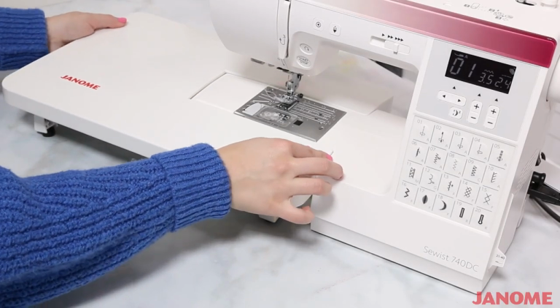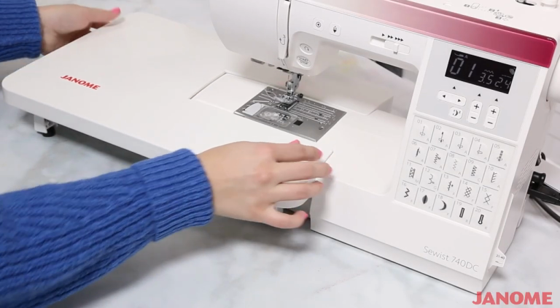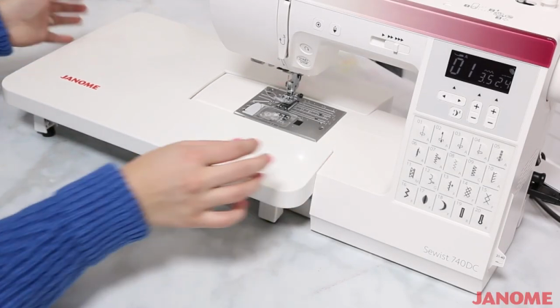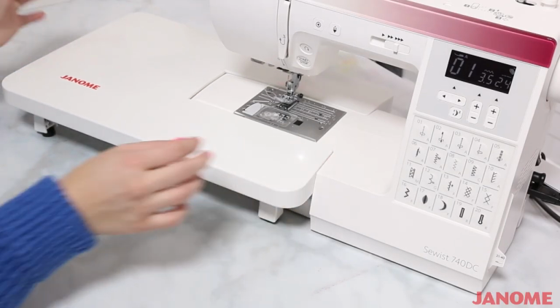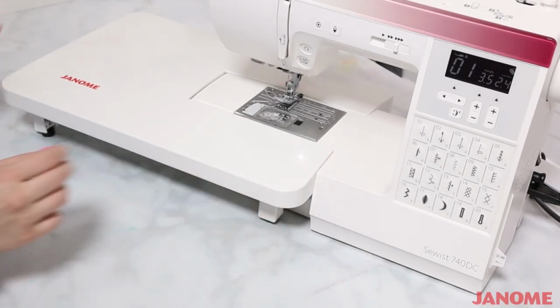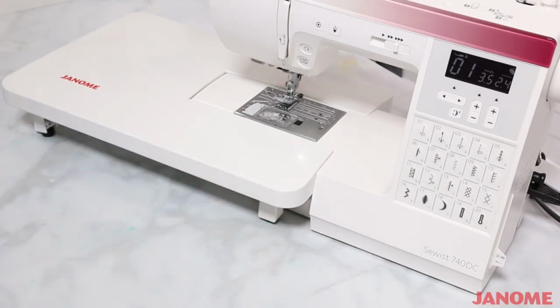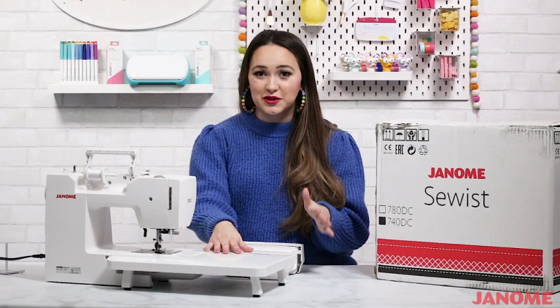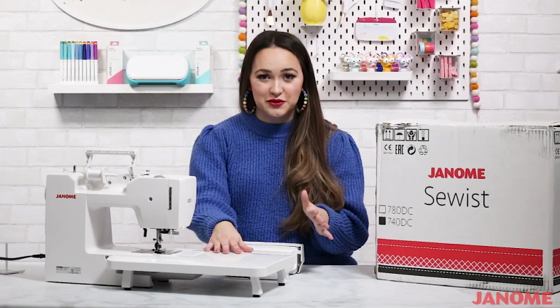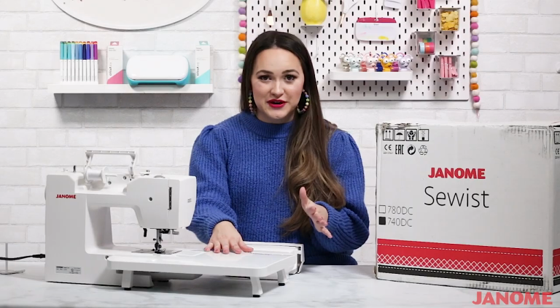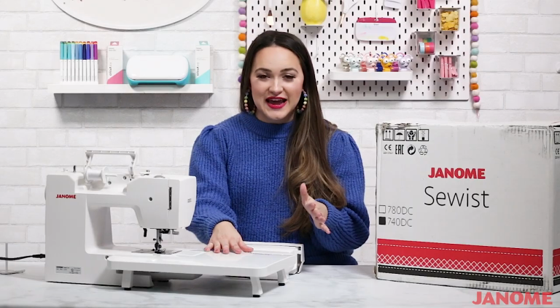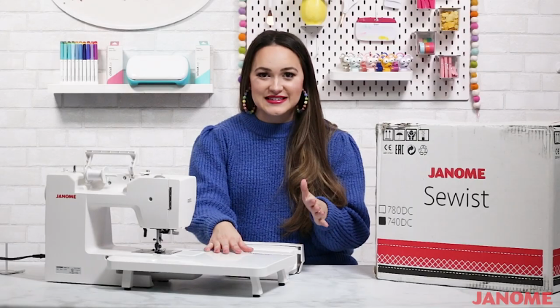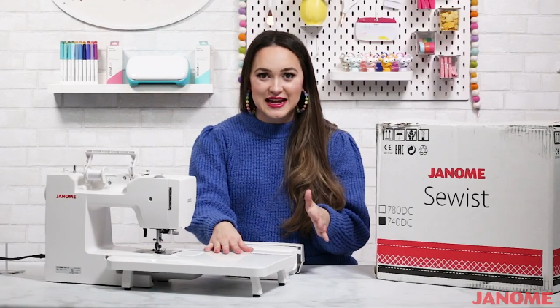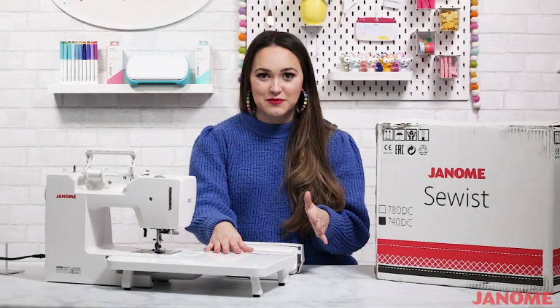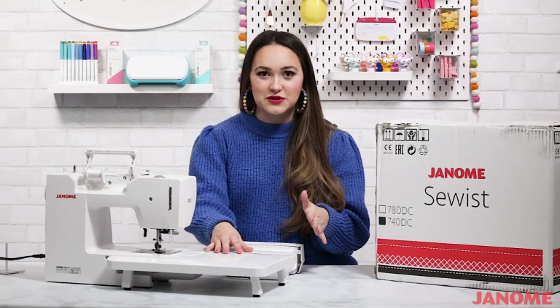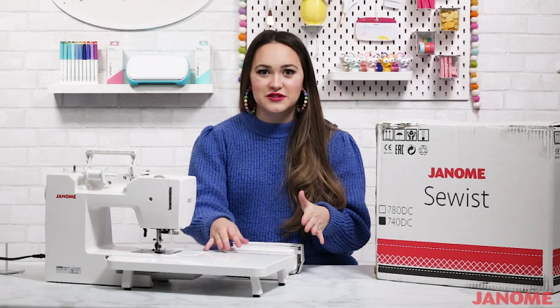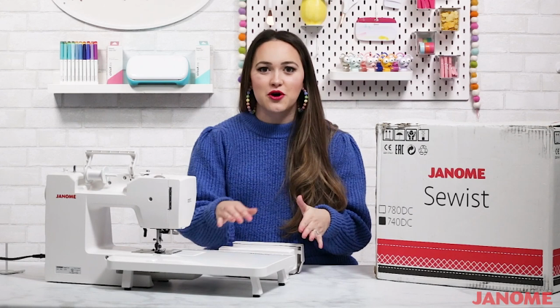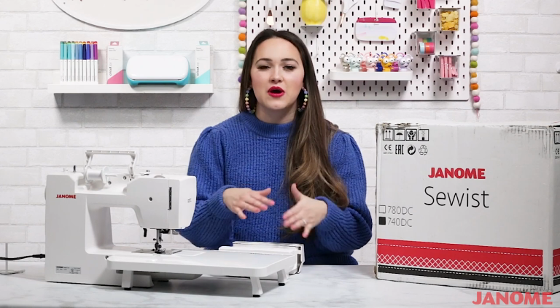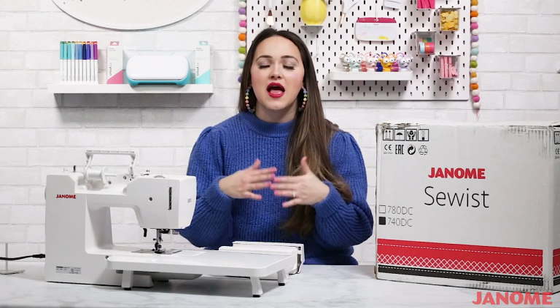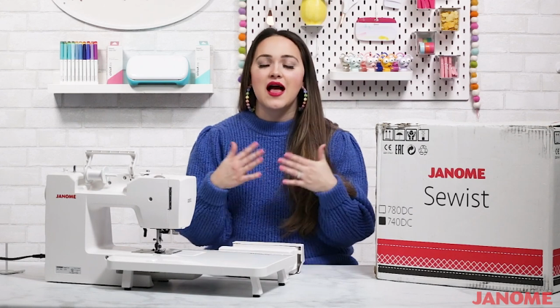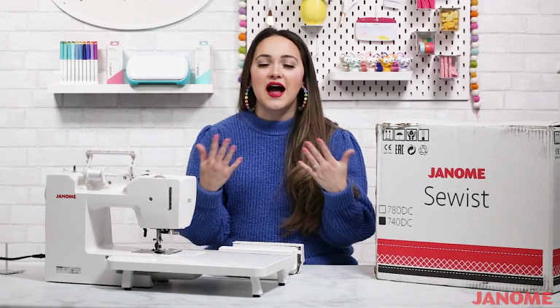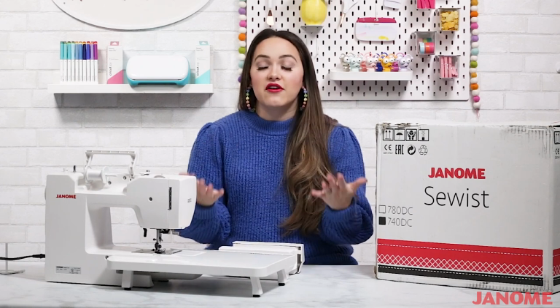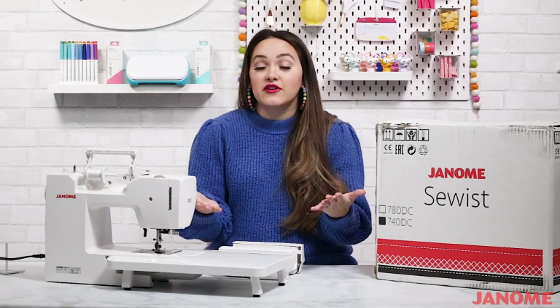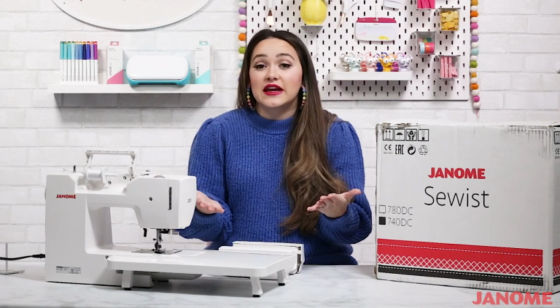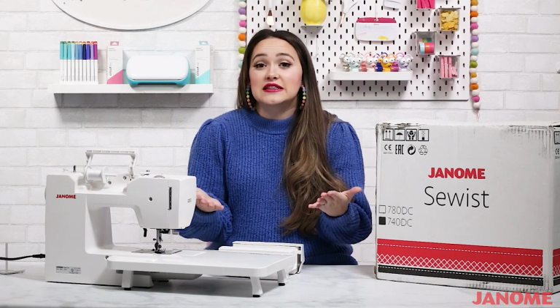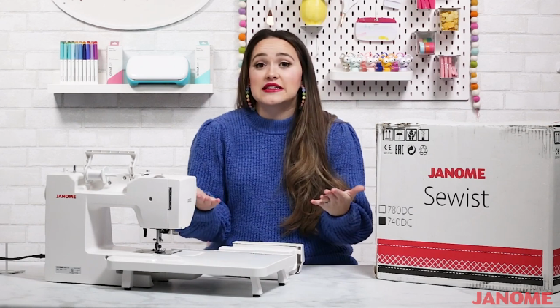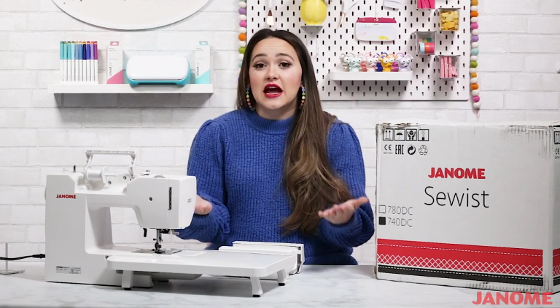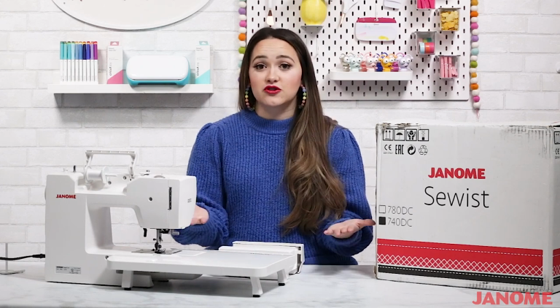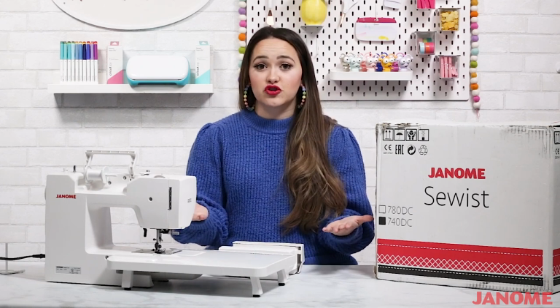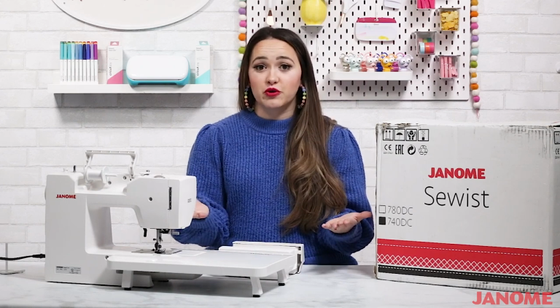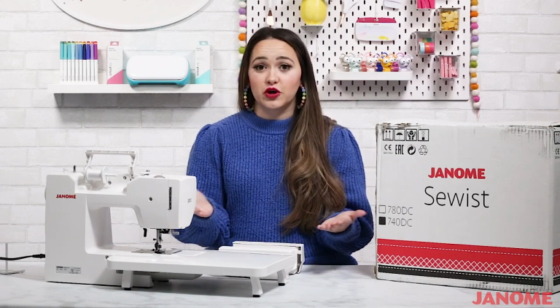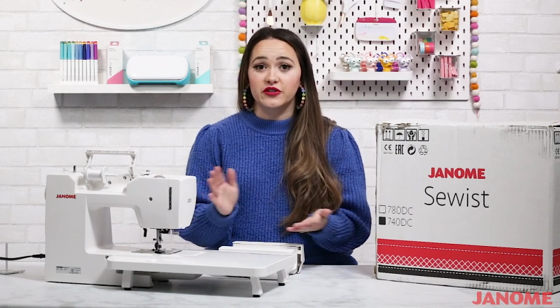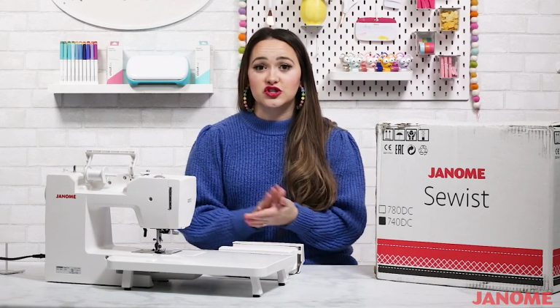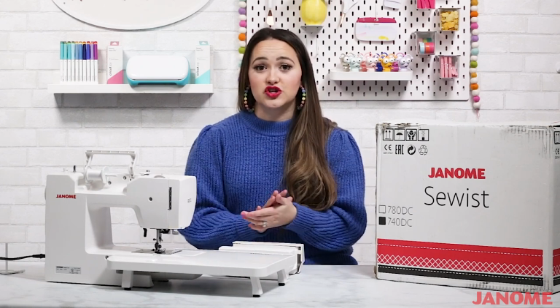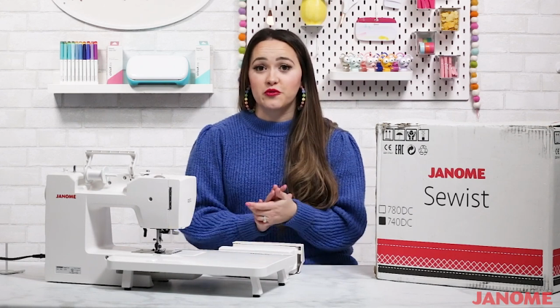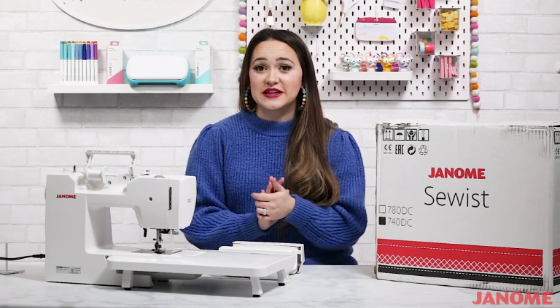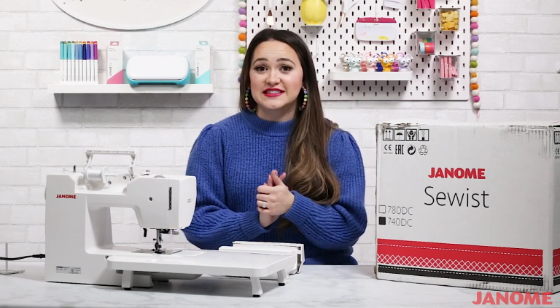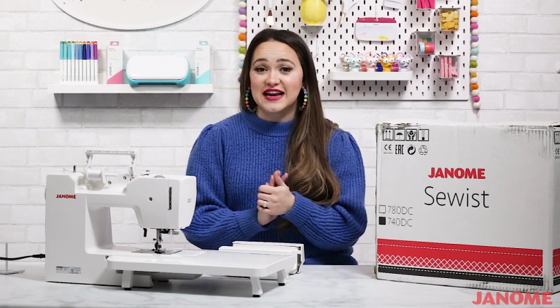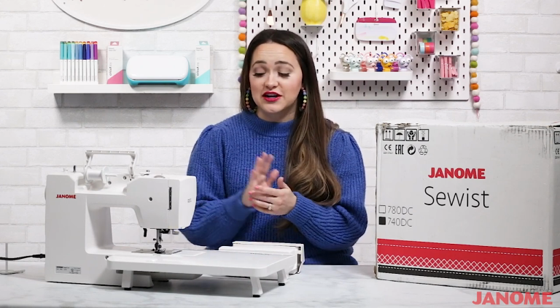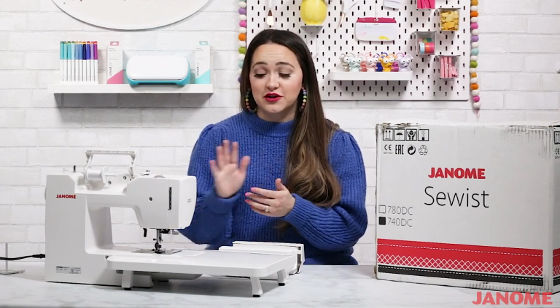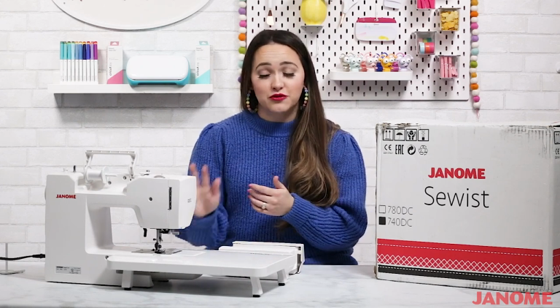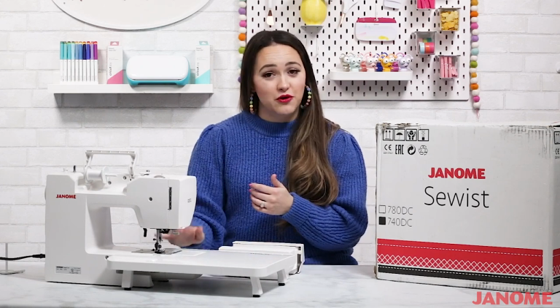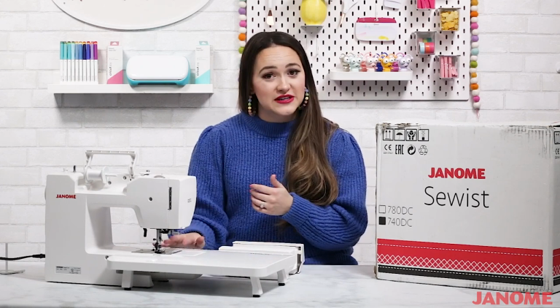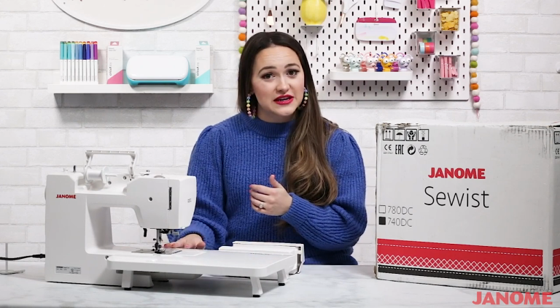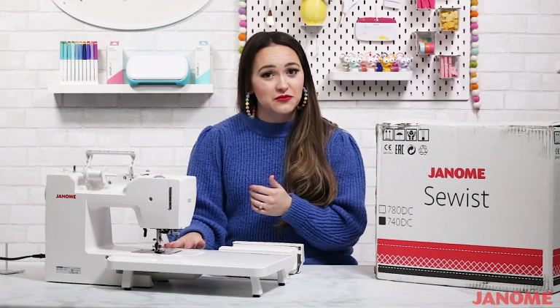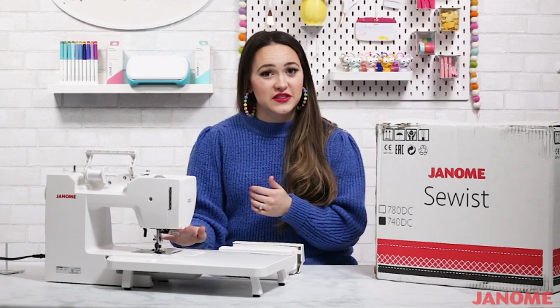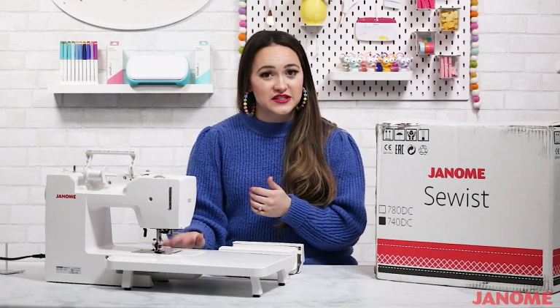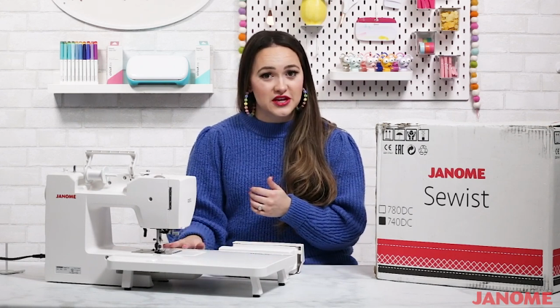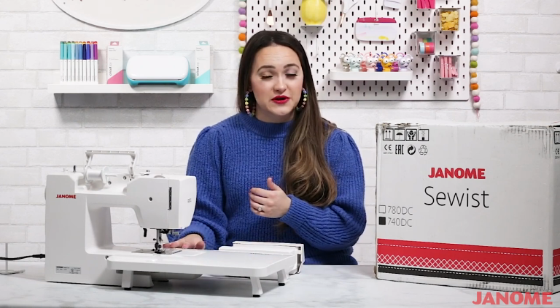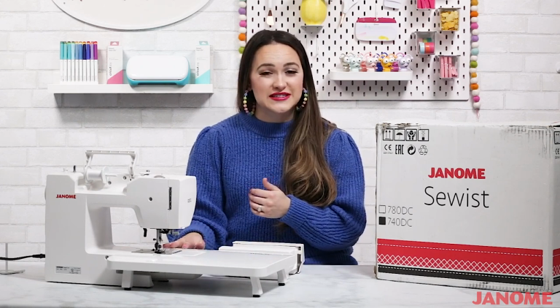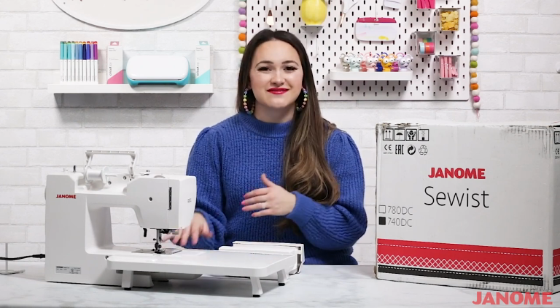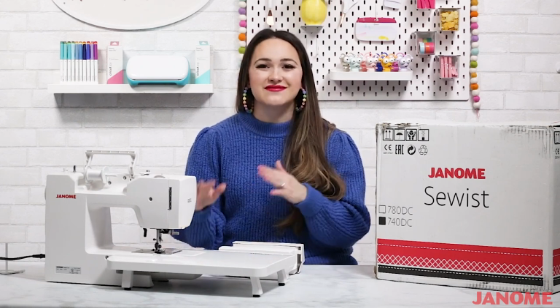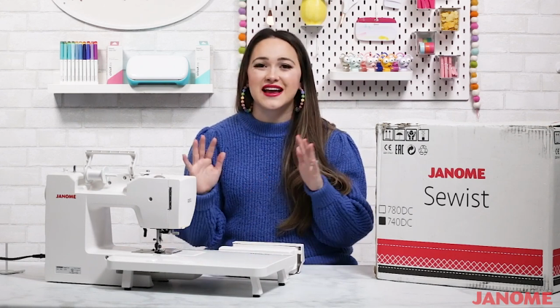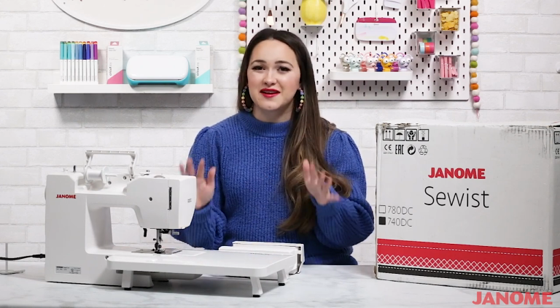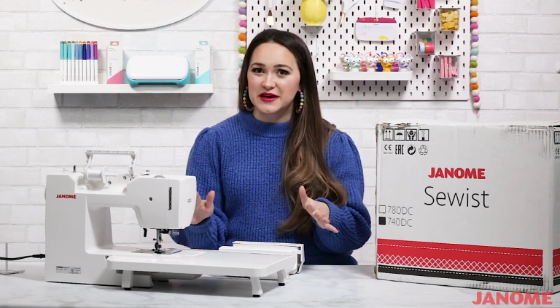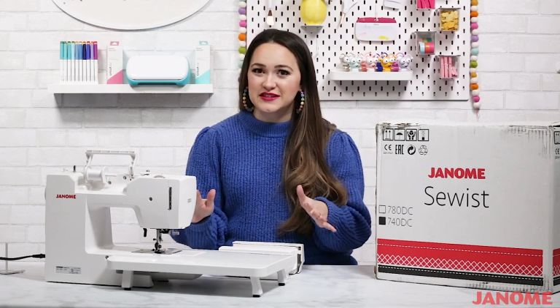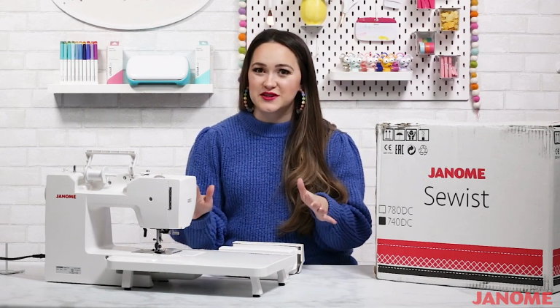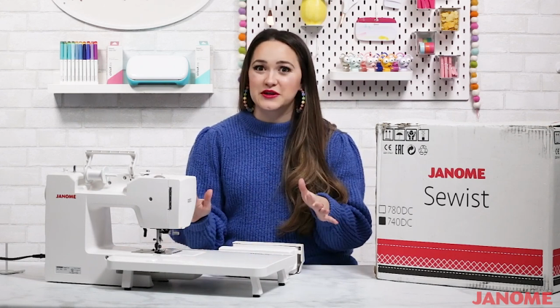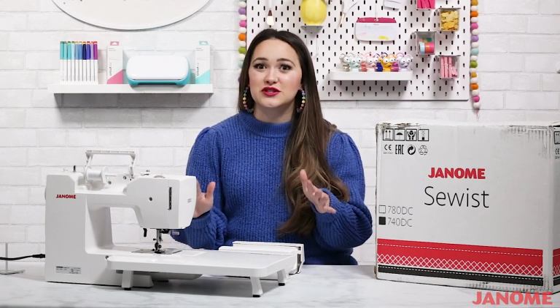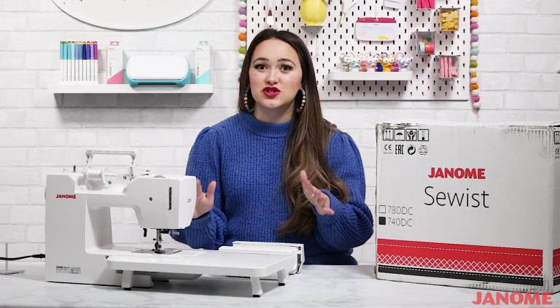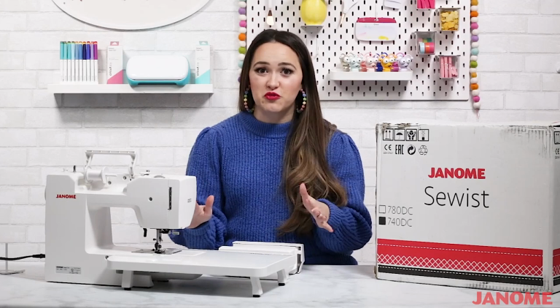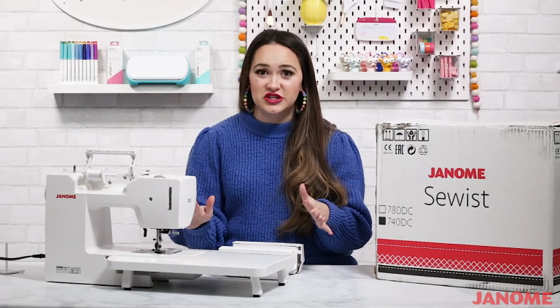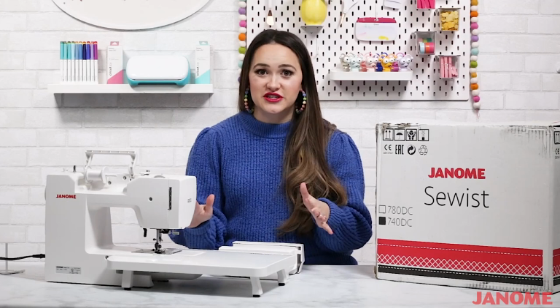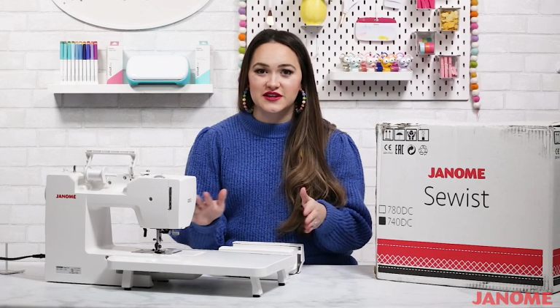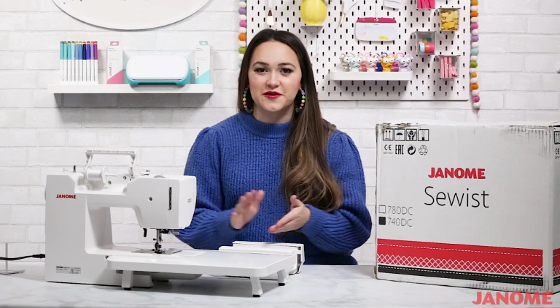The other thing I love about this machine is that it comes with this extension table. Not all sewing machines include a table, so I feel like it's an extra perk that Janome decided to throw this in with the Sewist. It makes sewing so much easier.